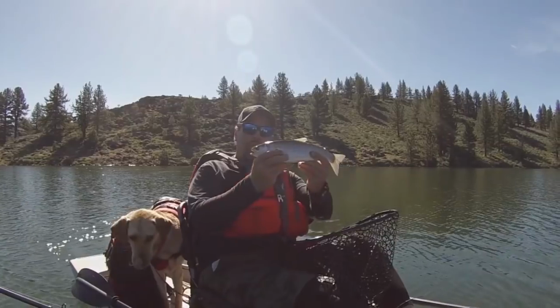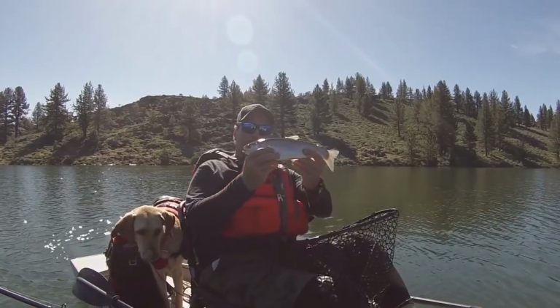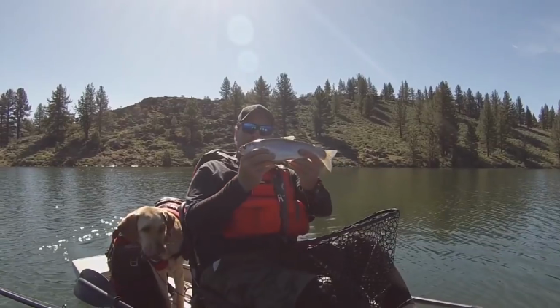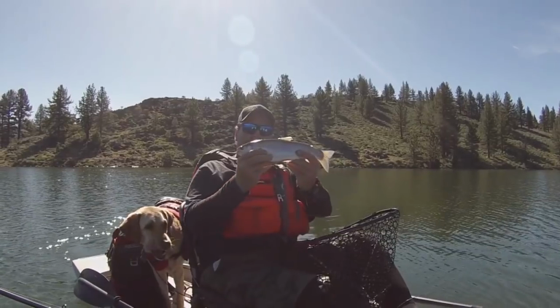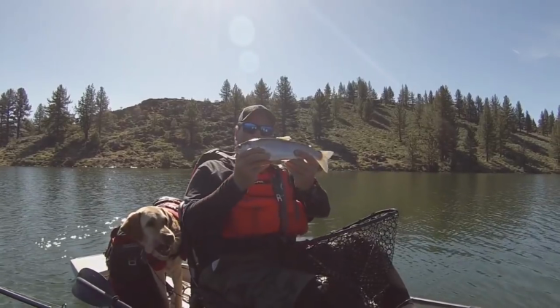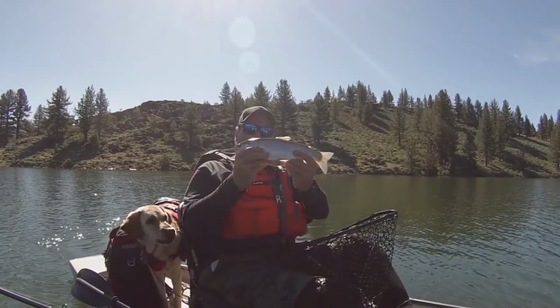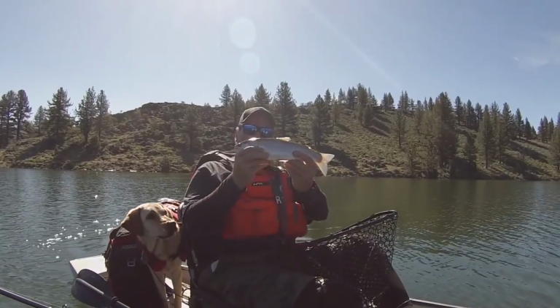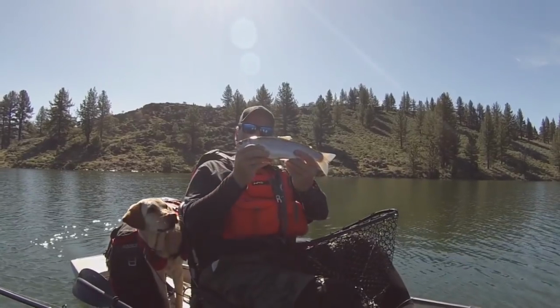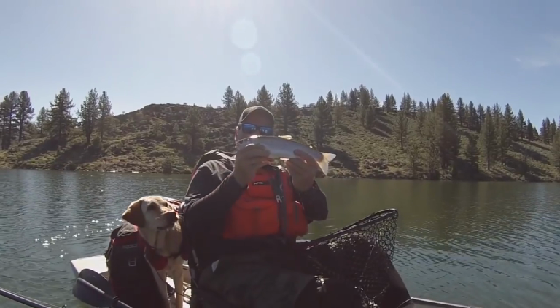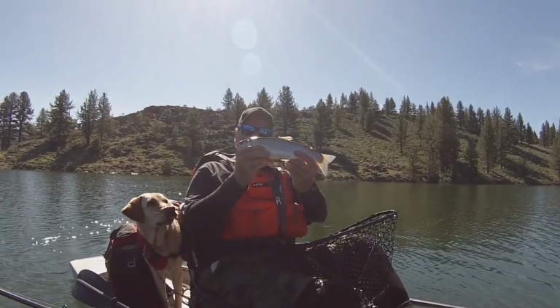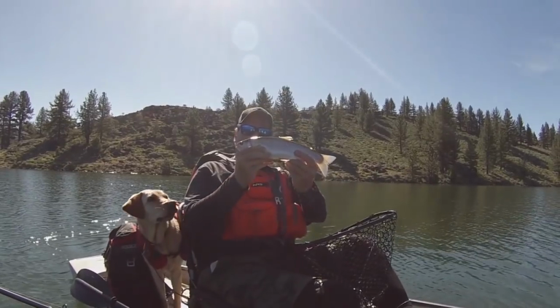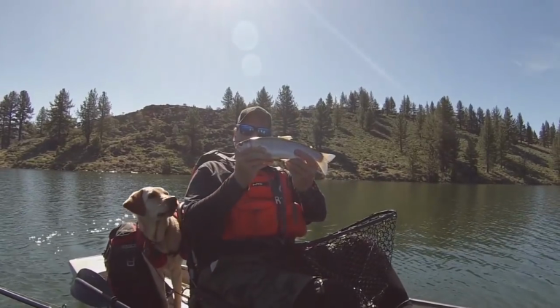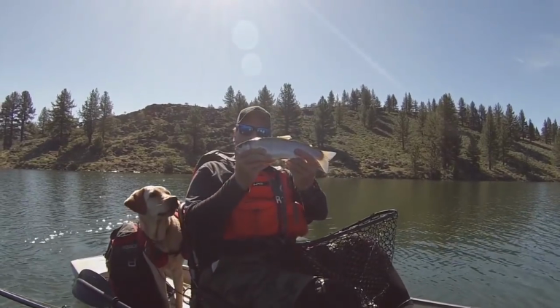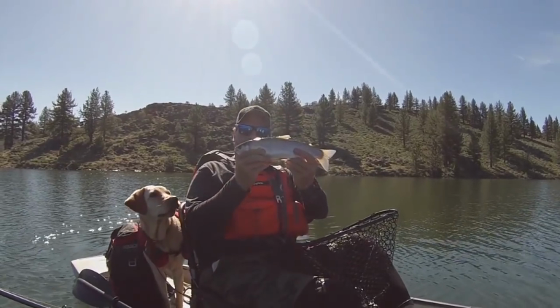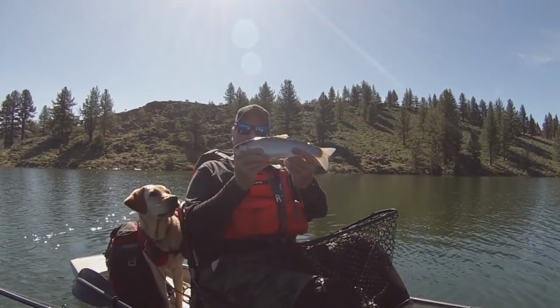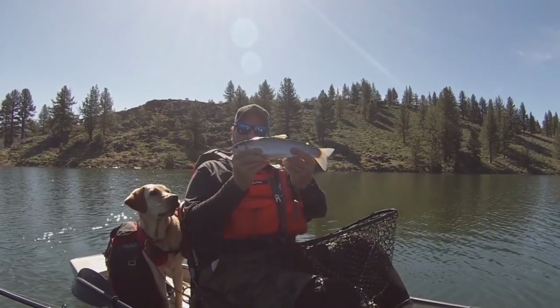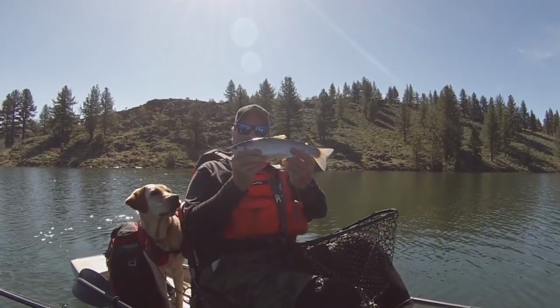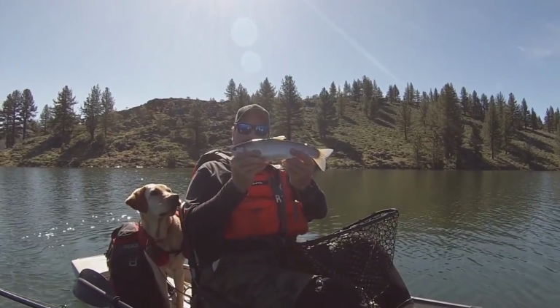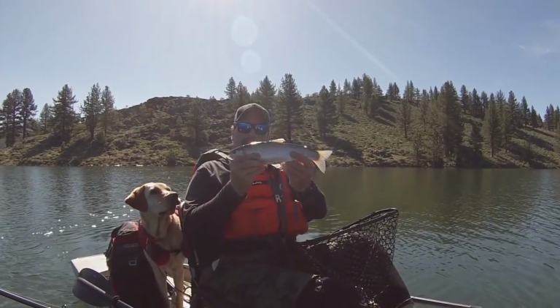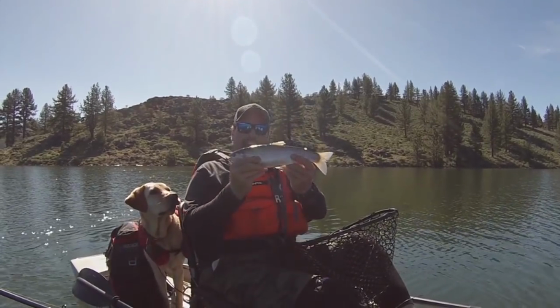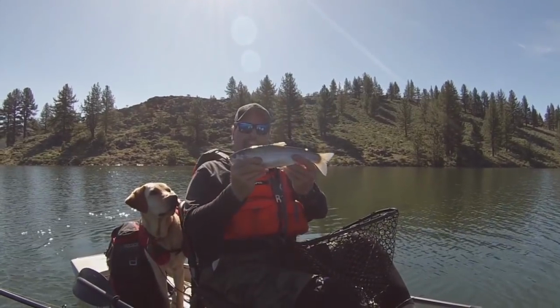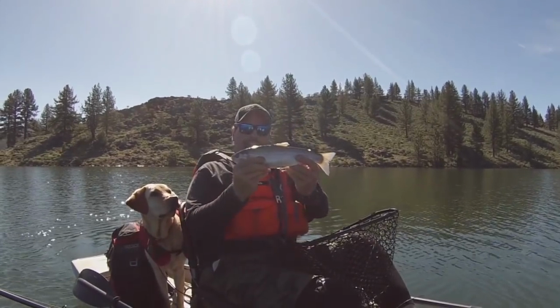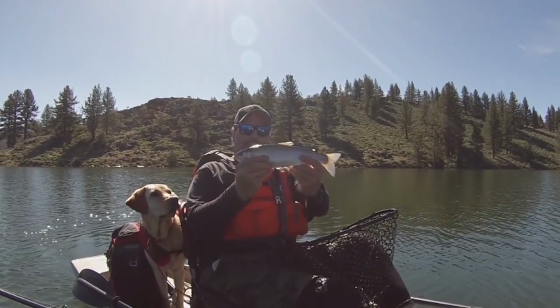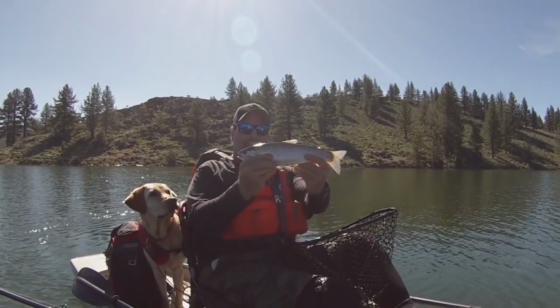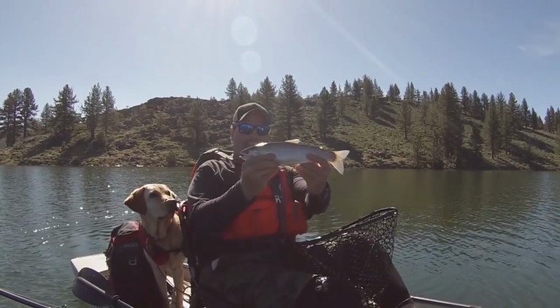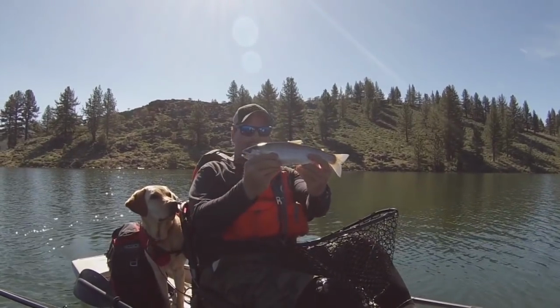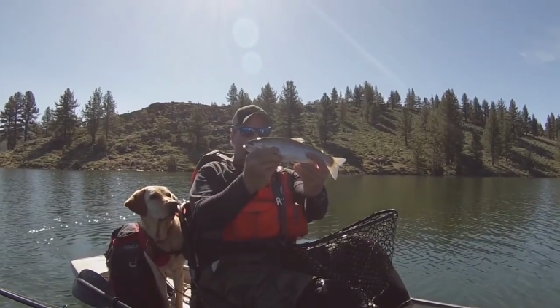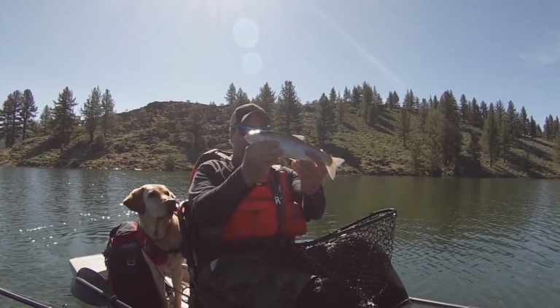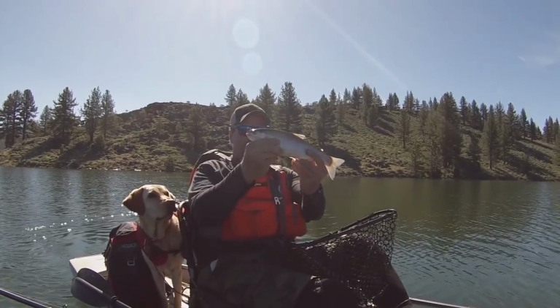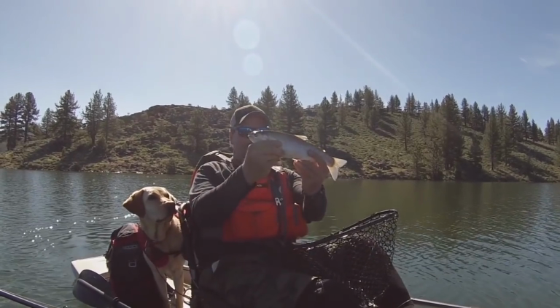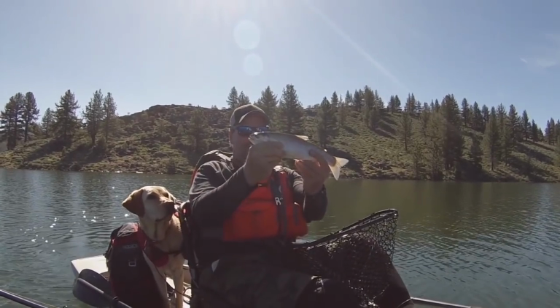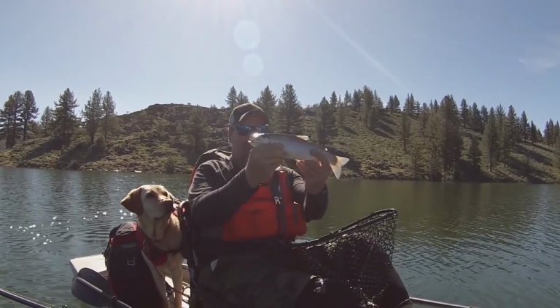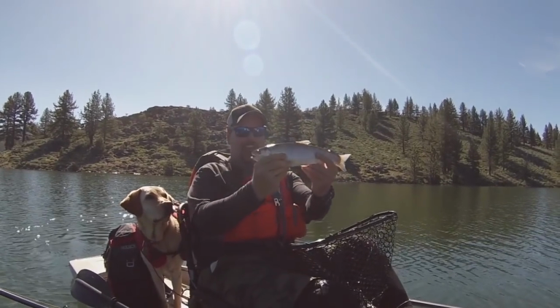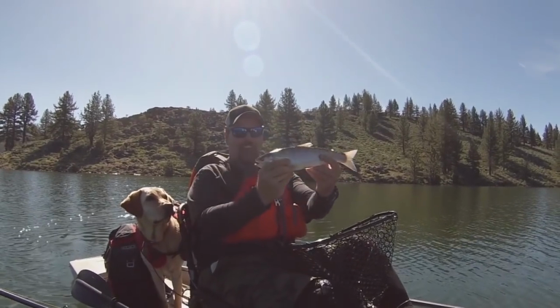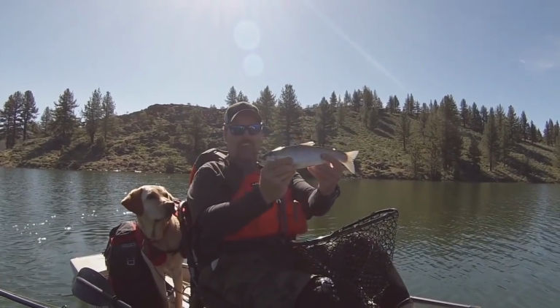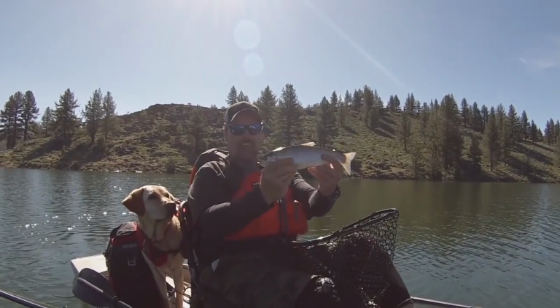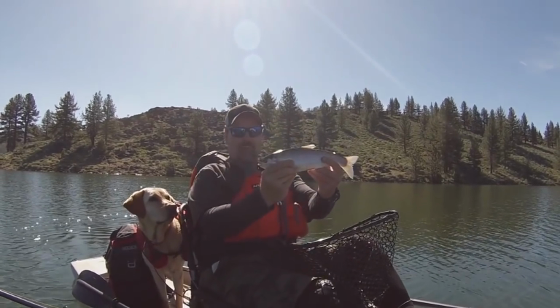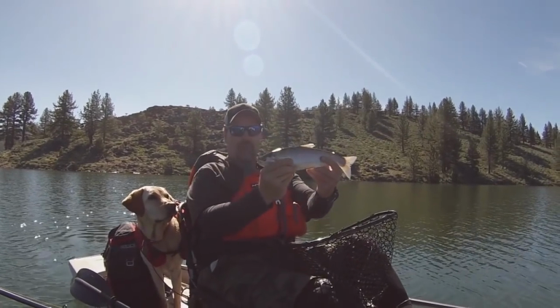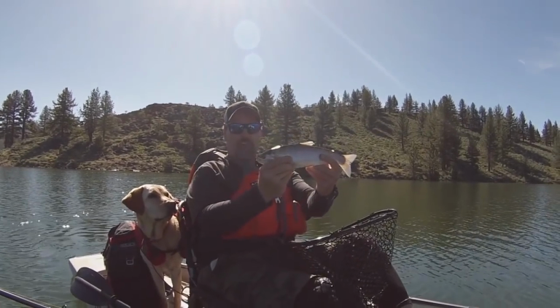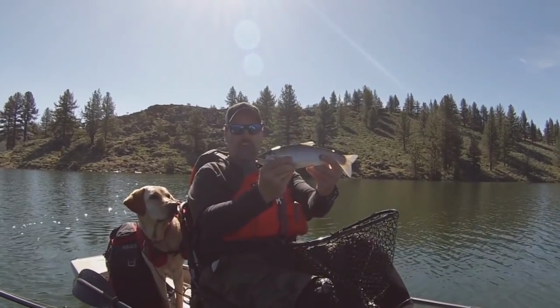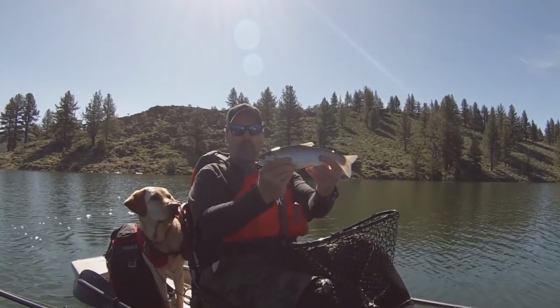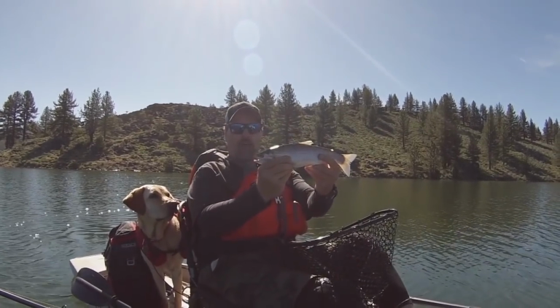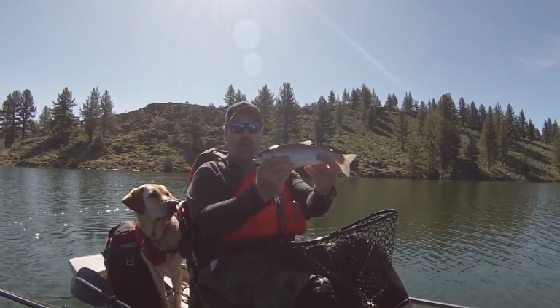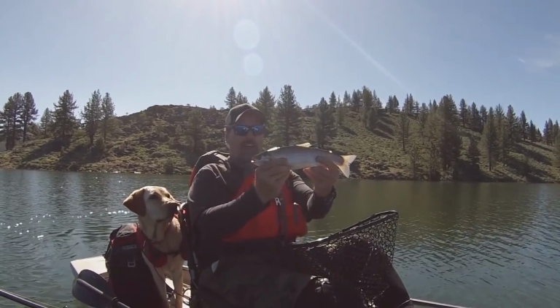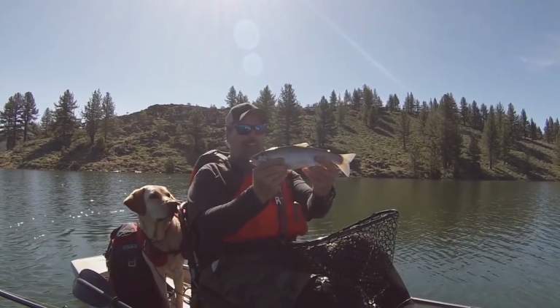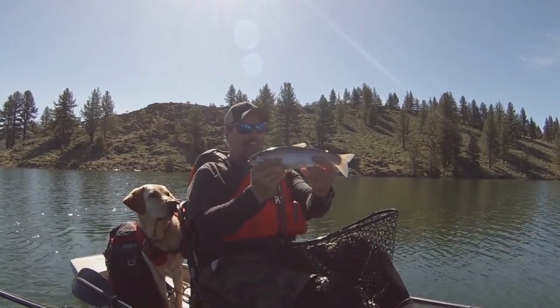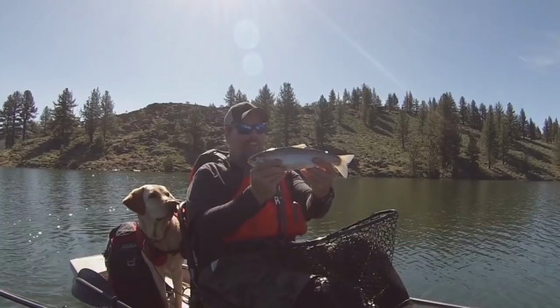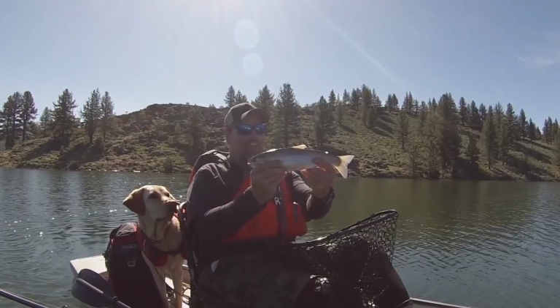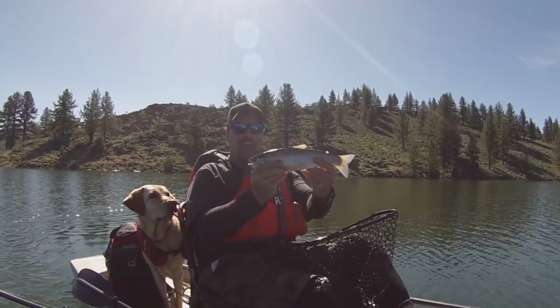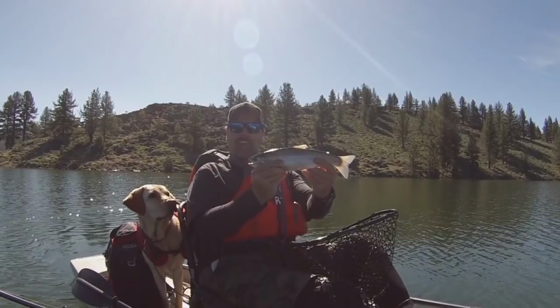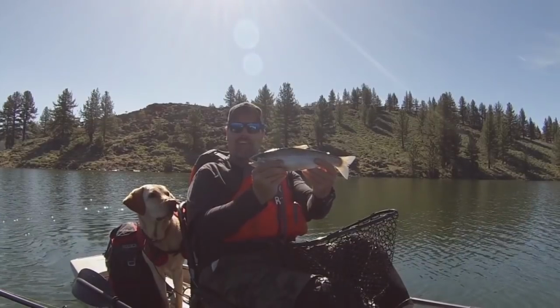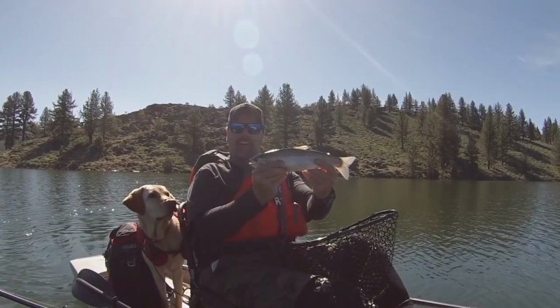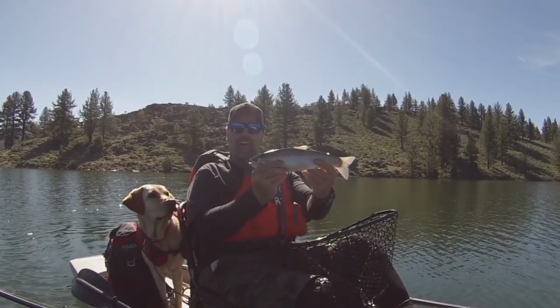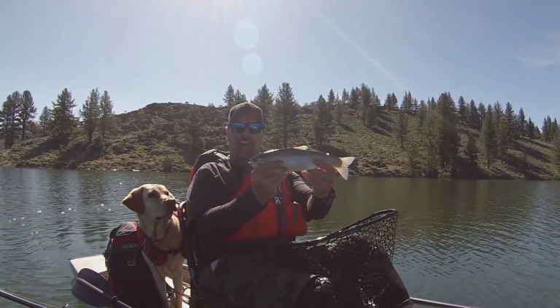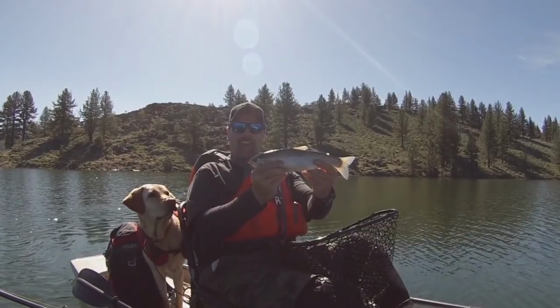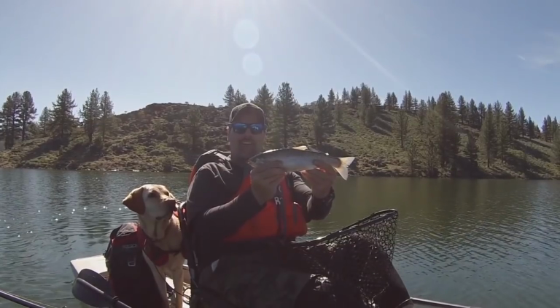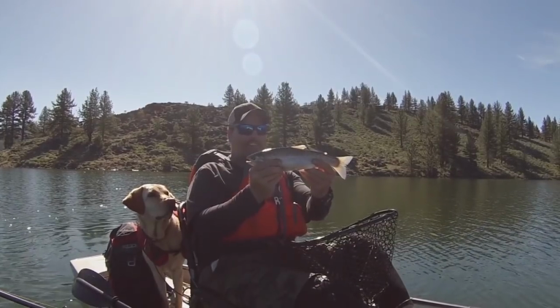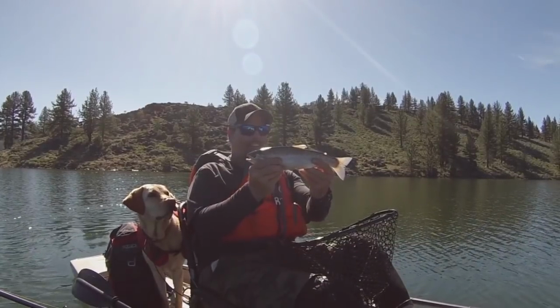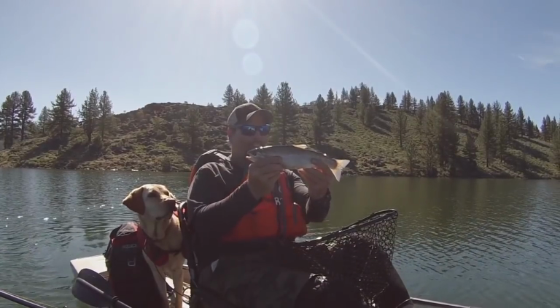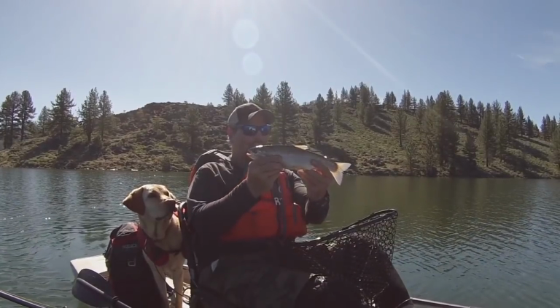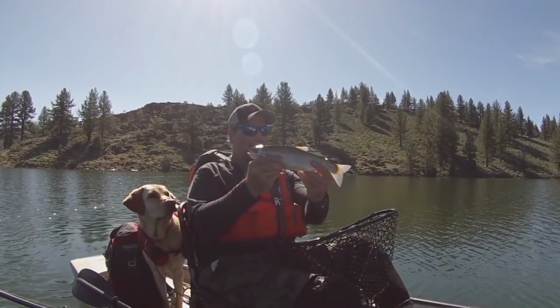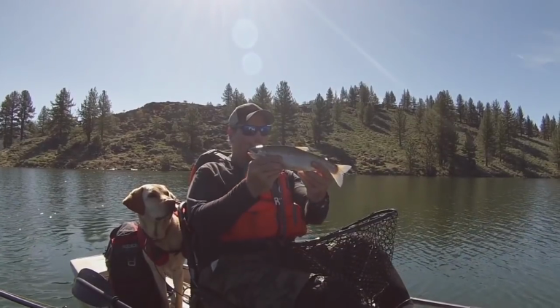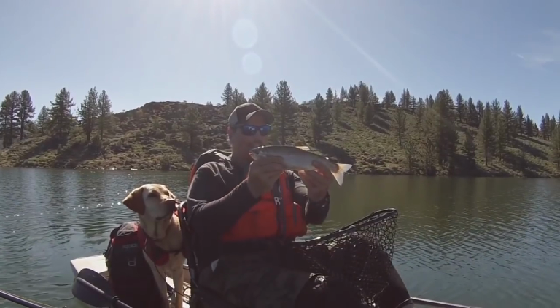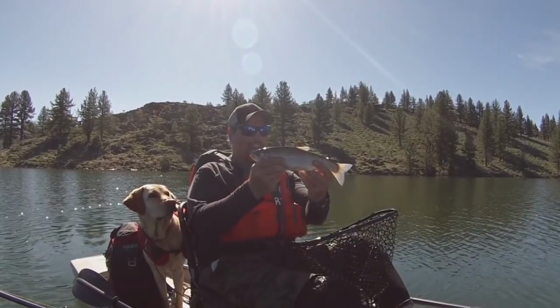Beautiful fish, very nice. We'll get him back in the lake and continue trolling.